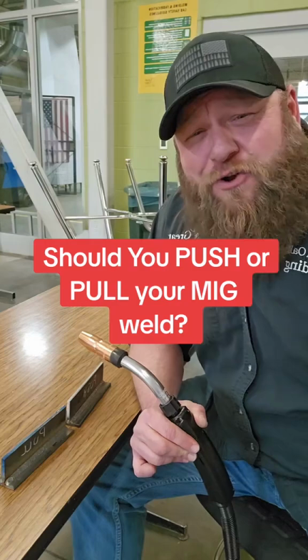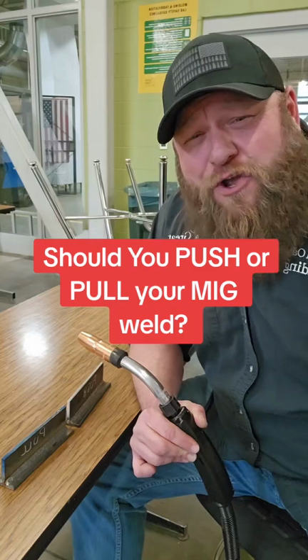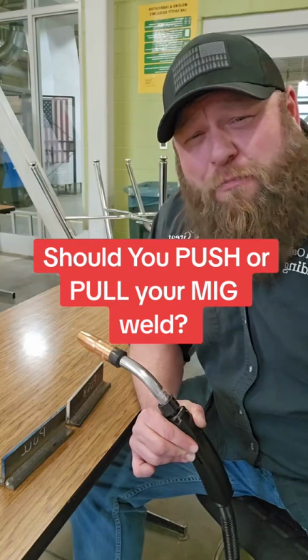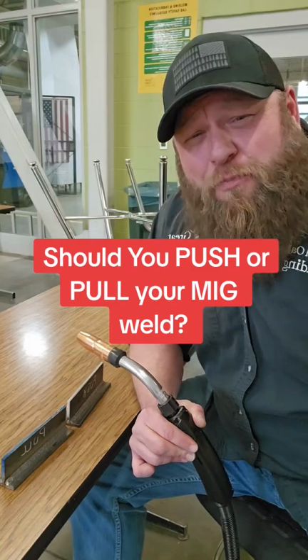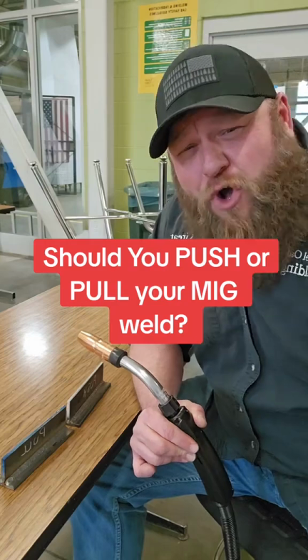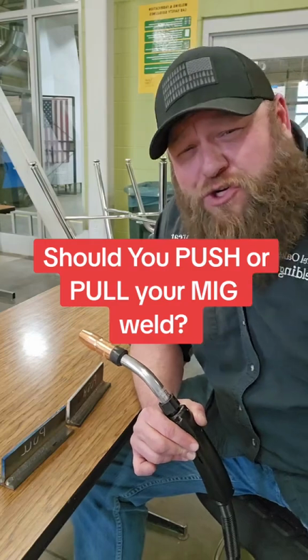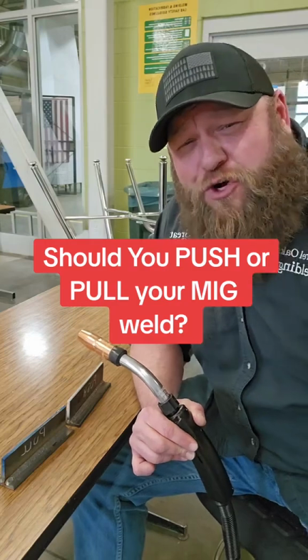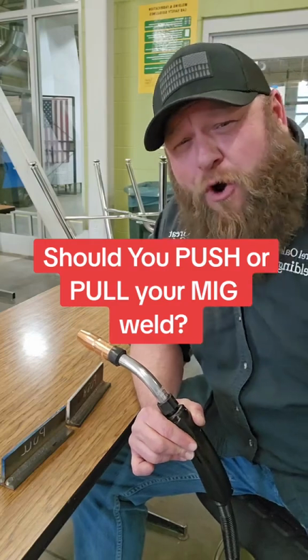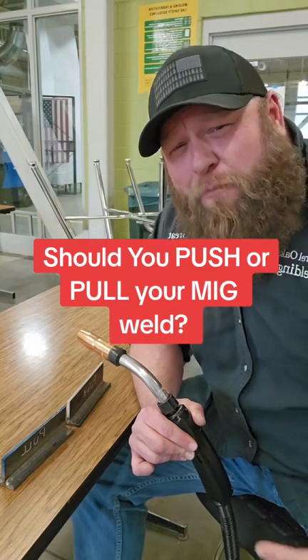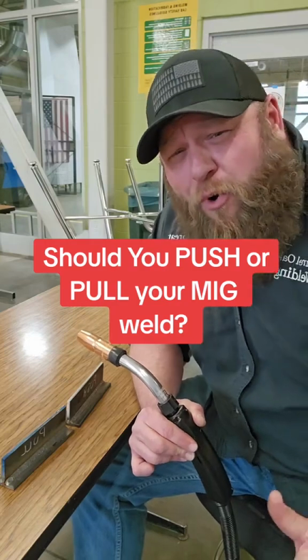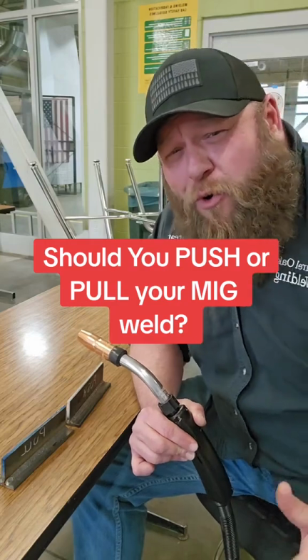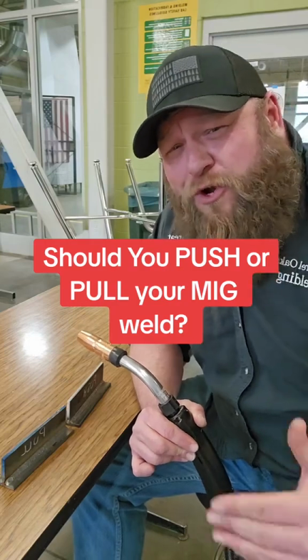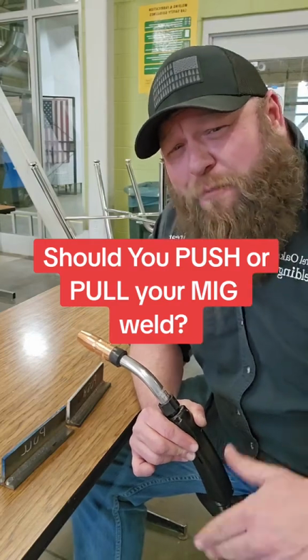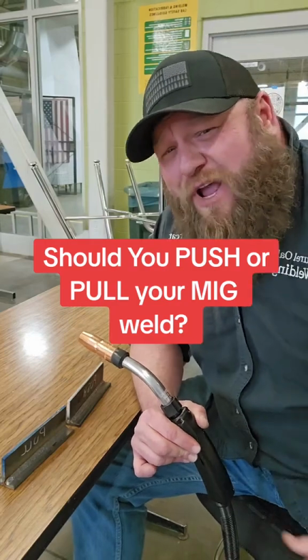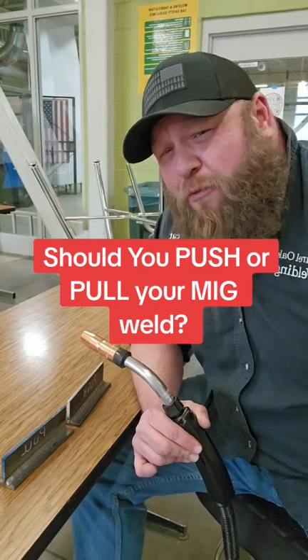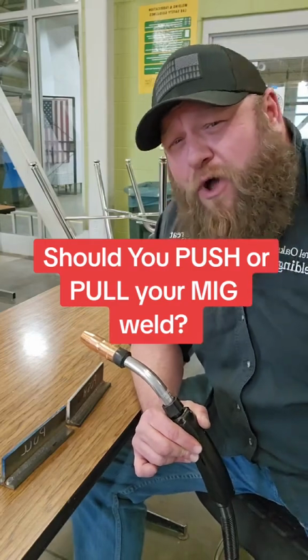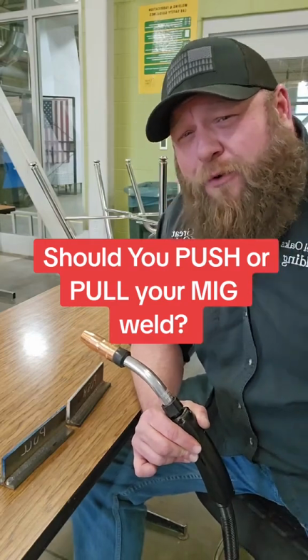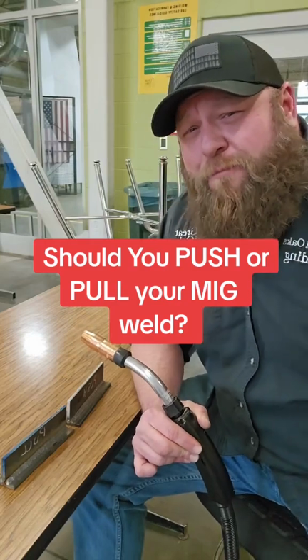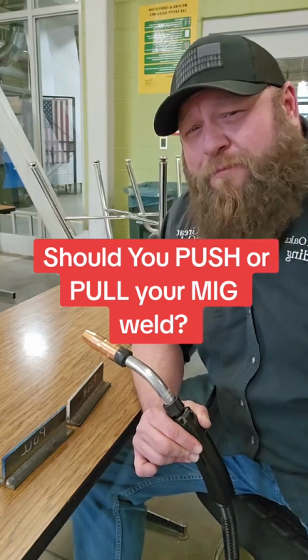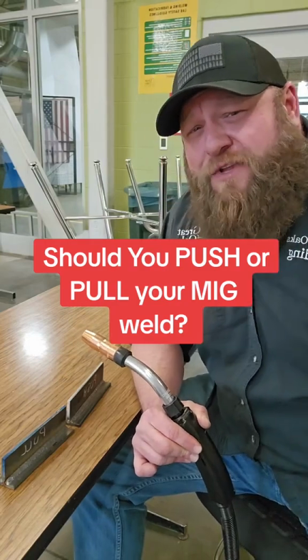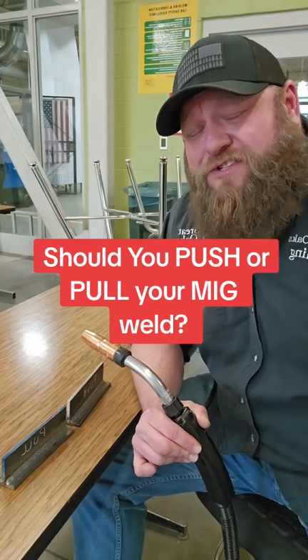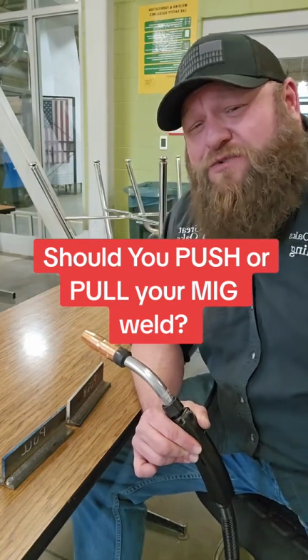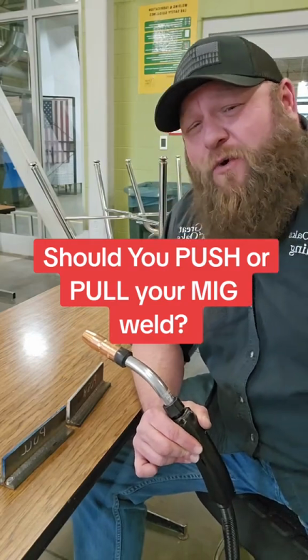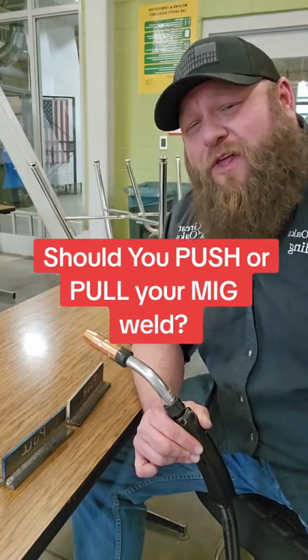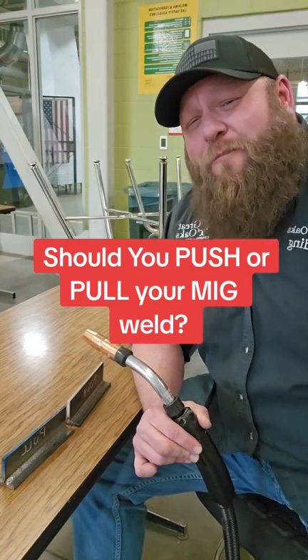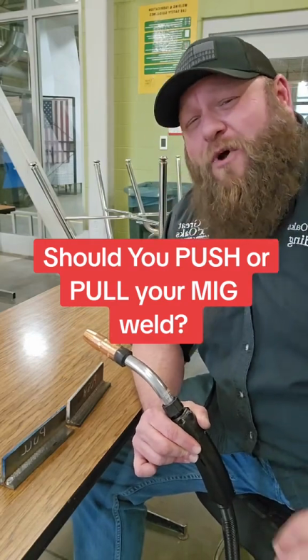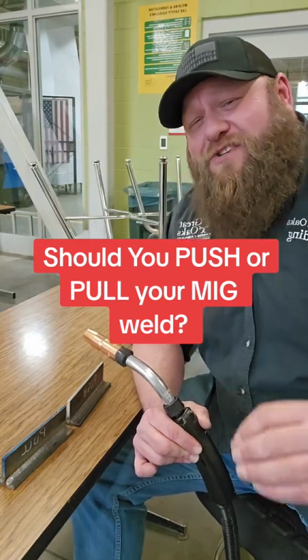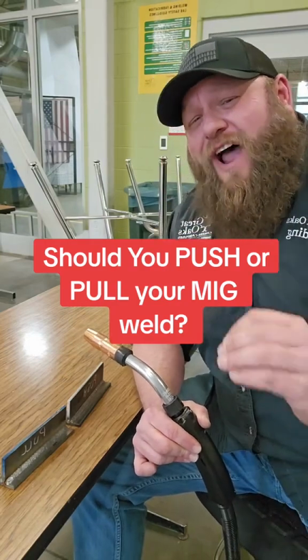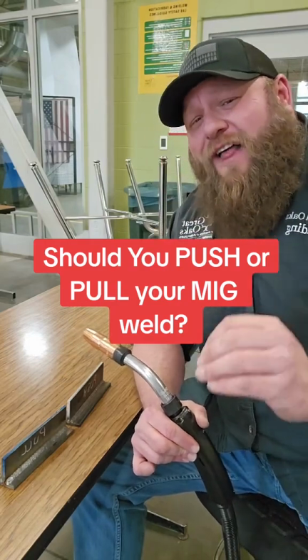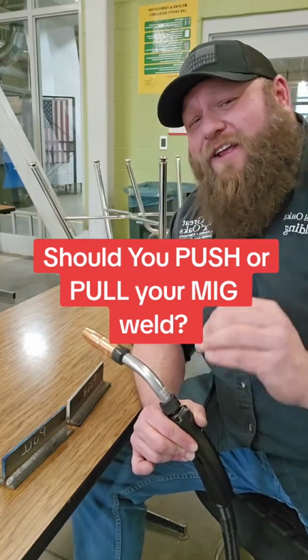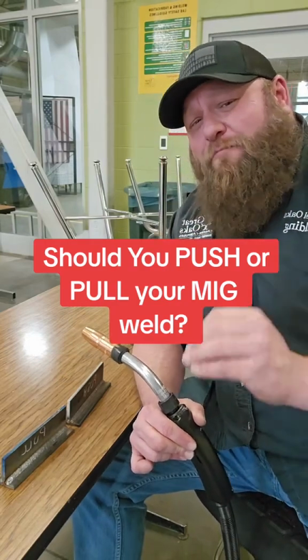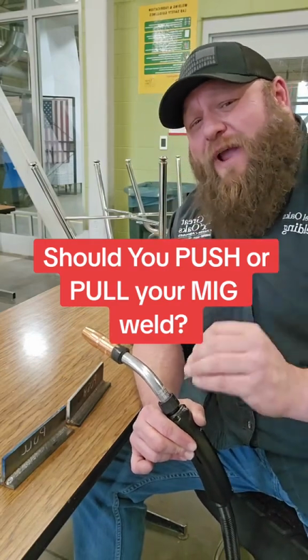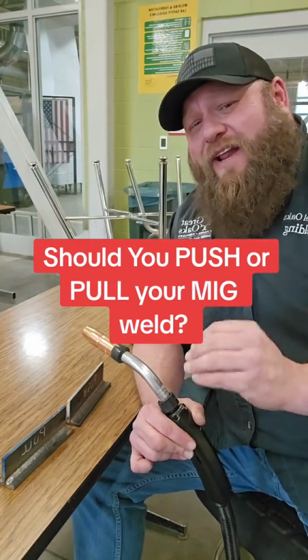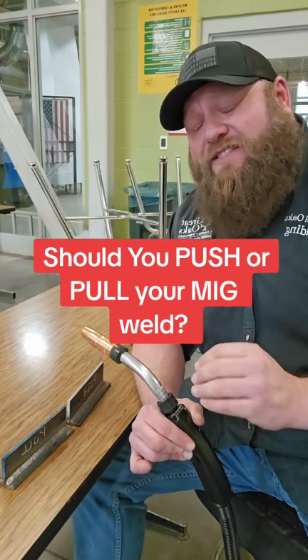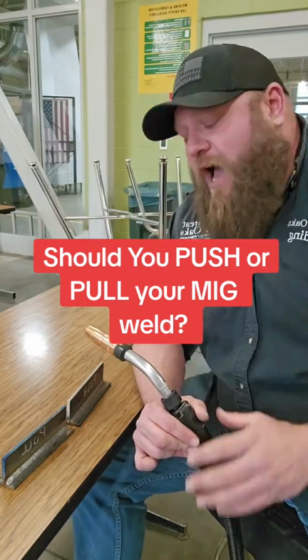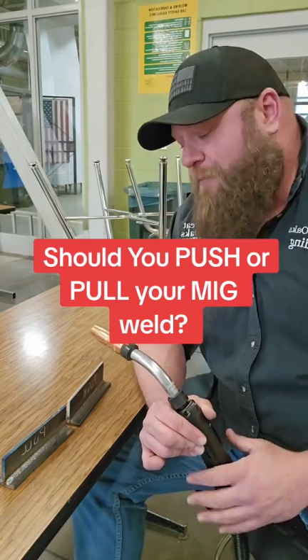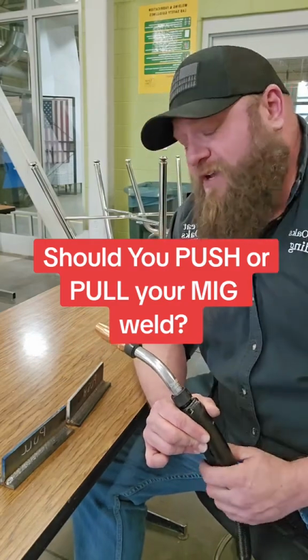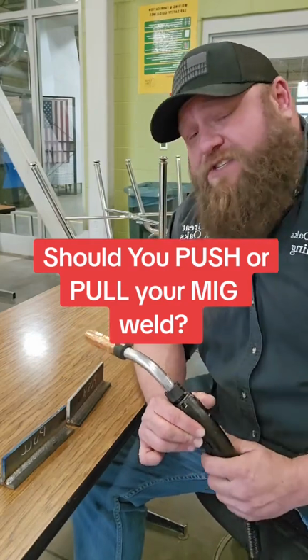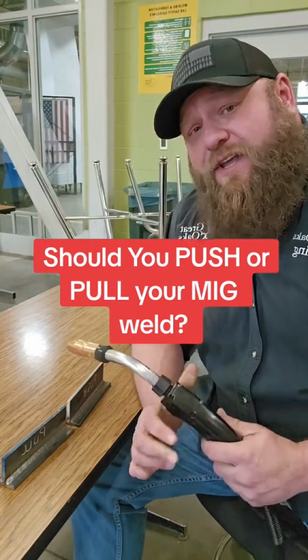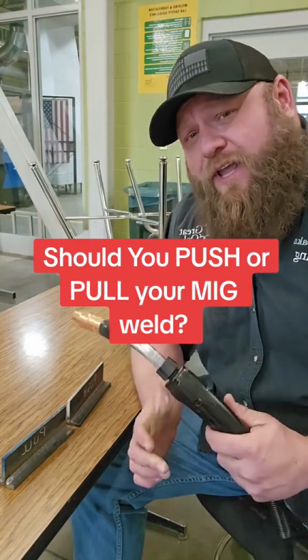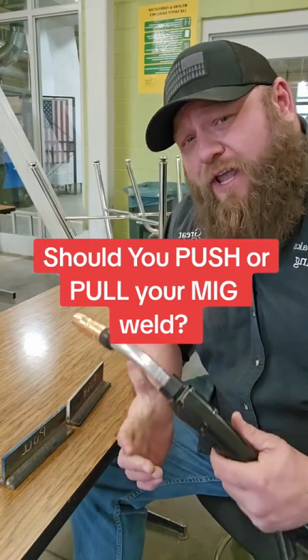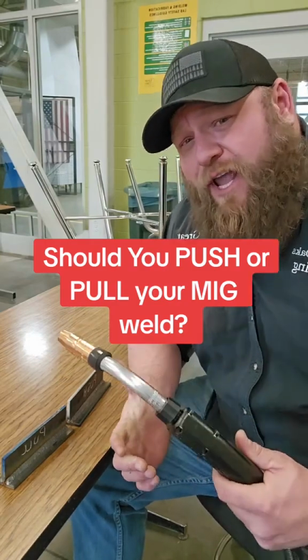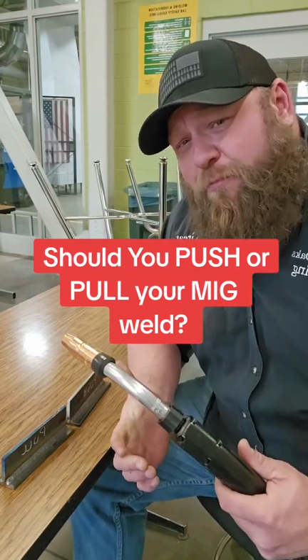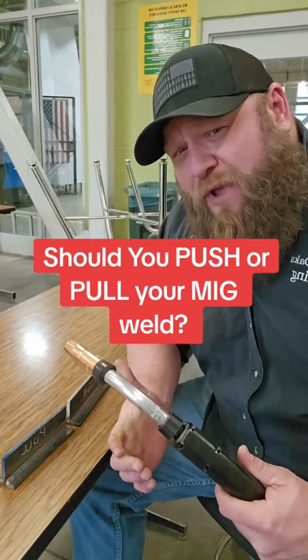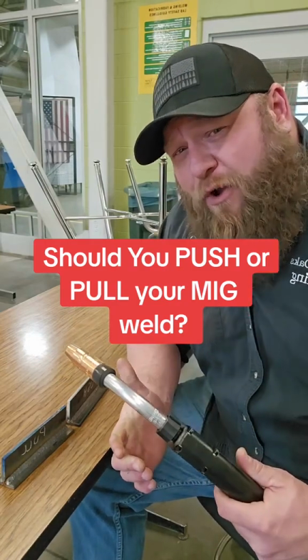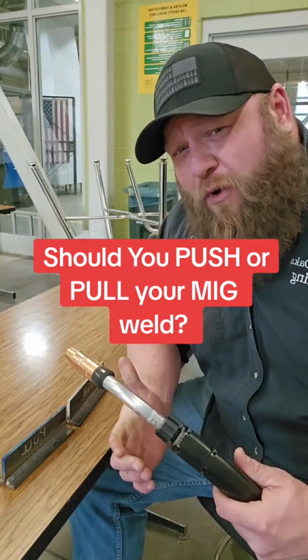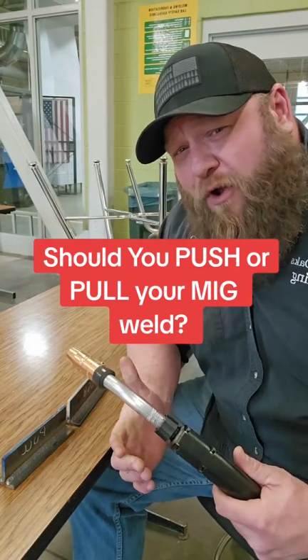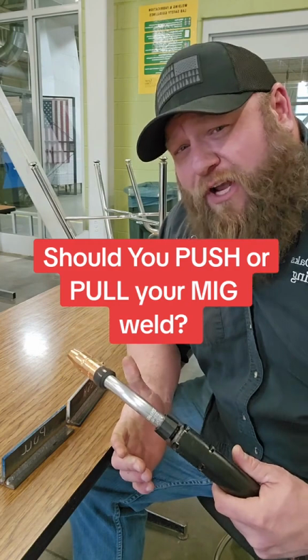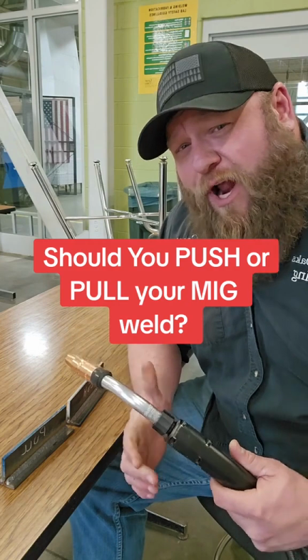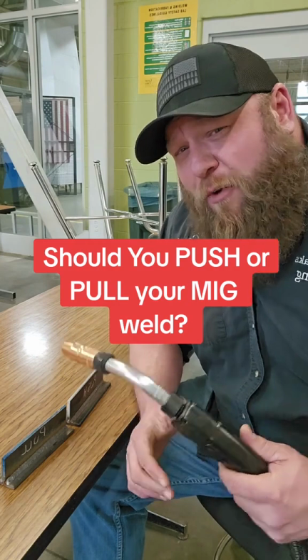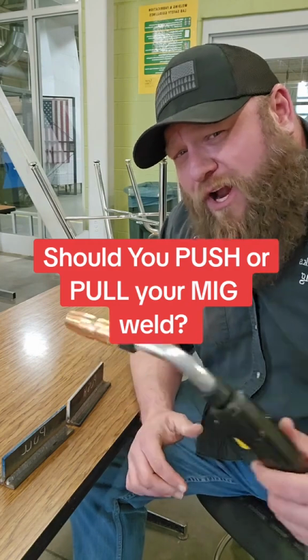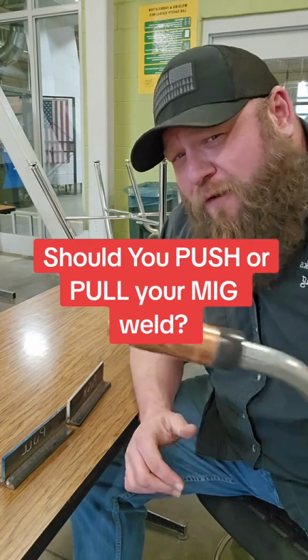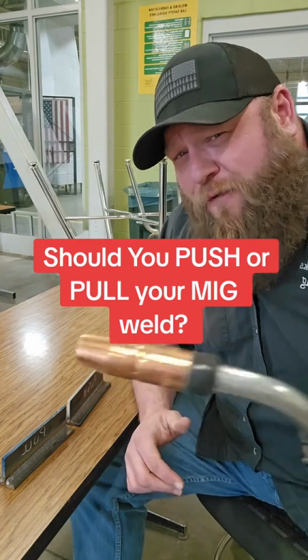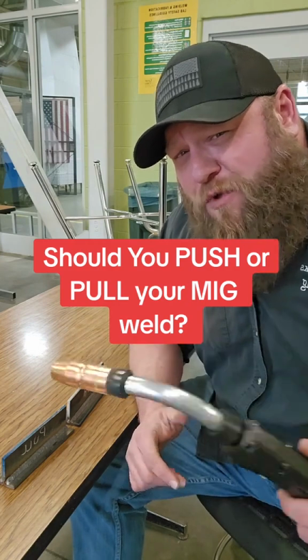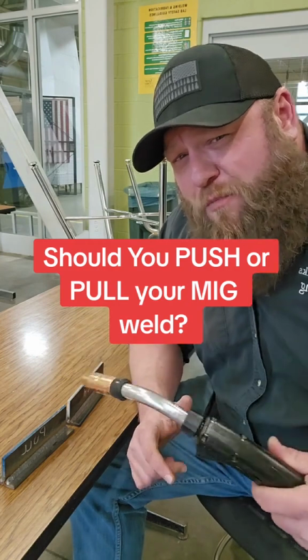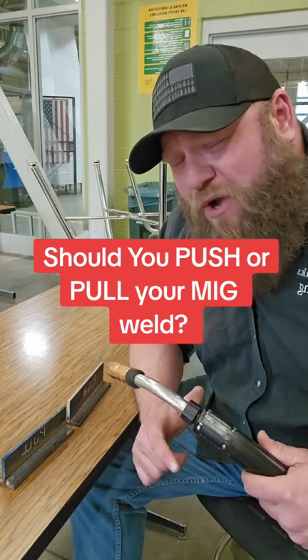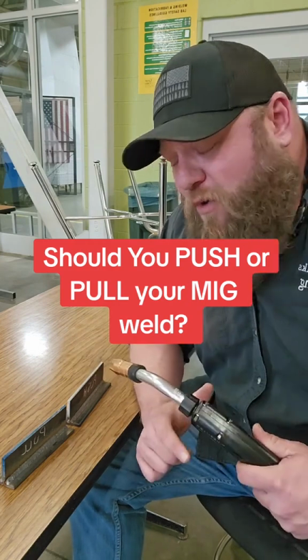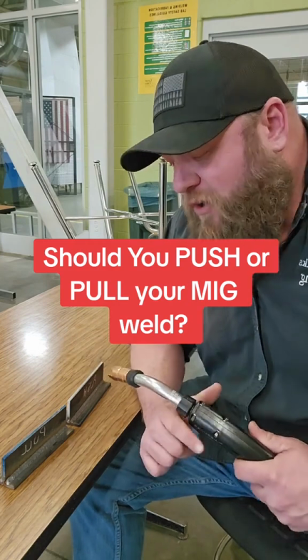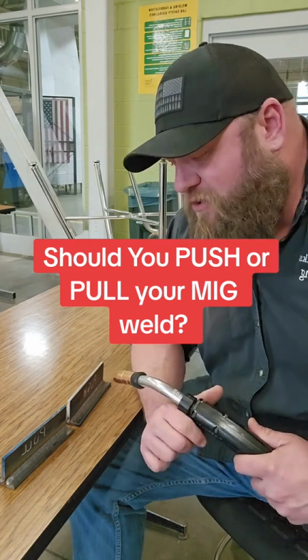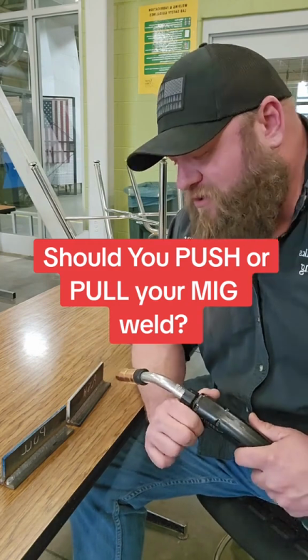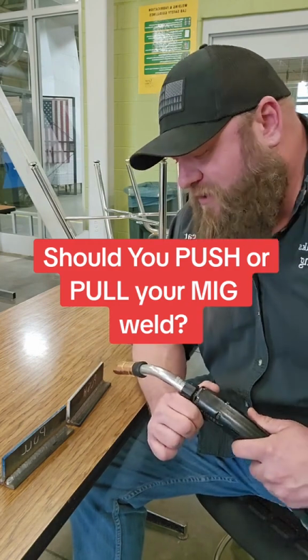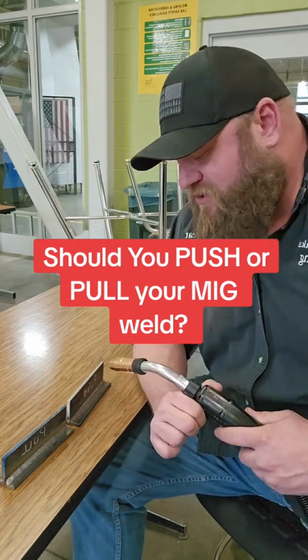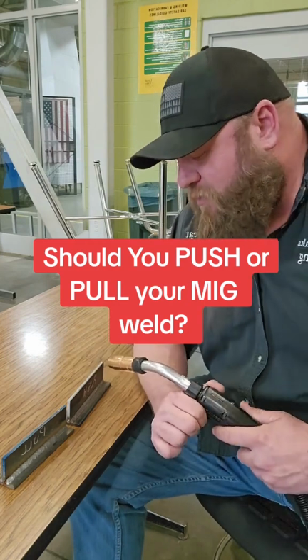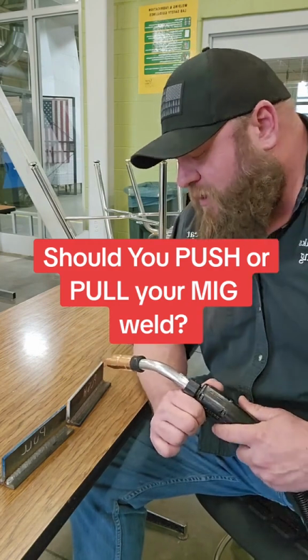Do you push or pull your MIG weld? This is one of the most highly debated topics in MIG welding, and I want to hear from you MIG welders on this one.